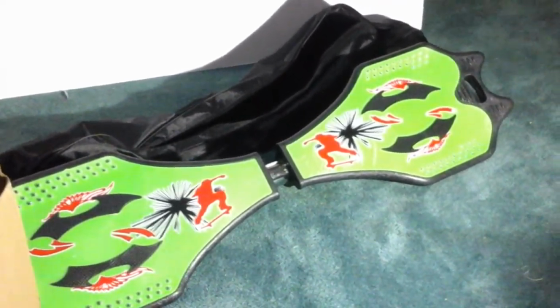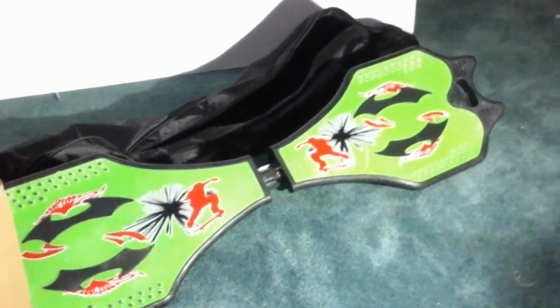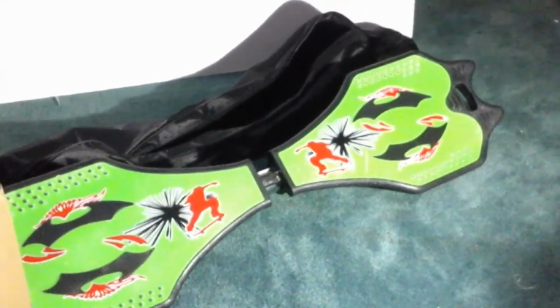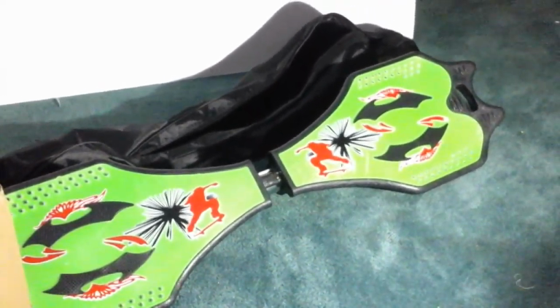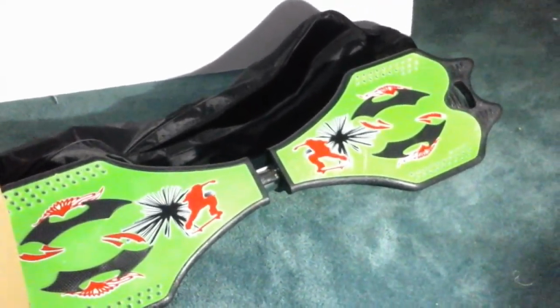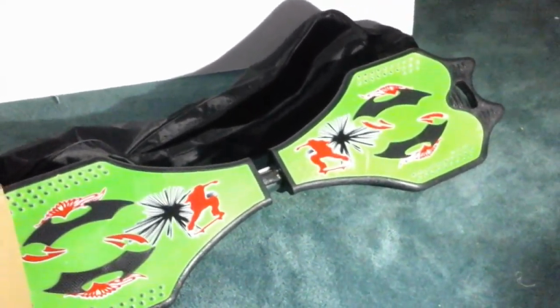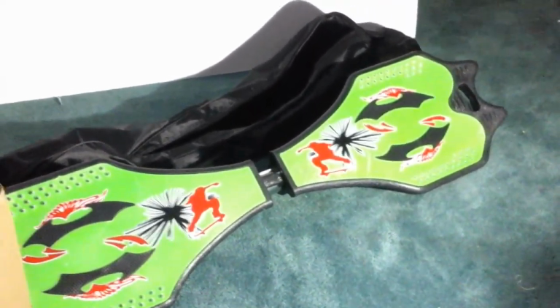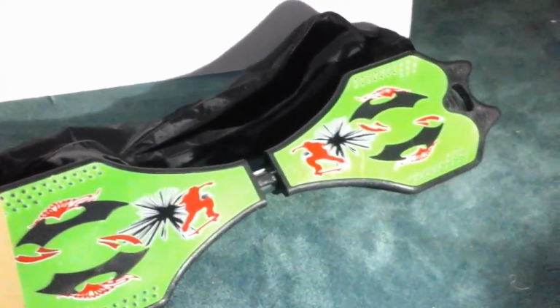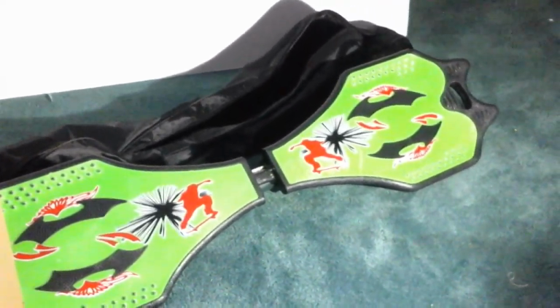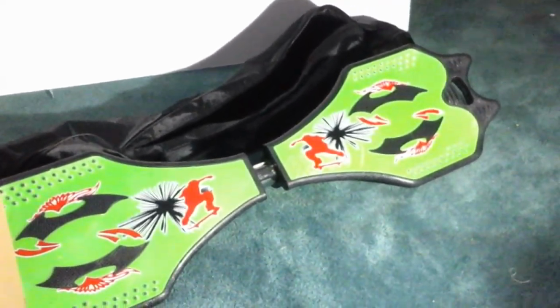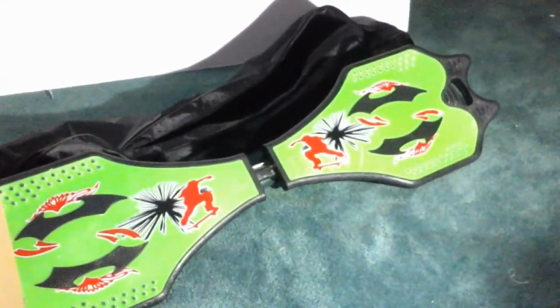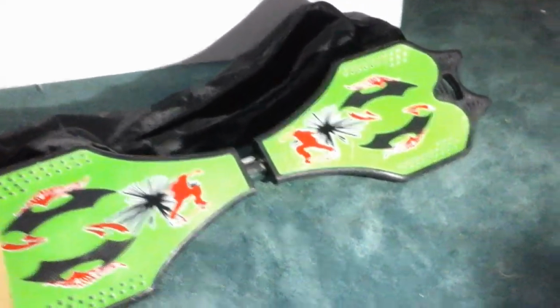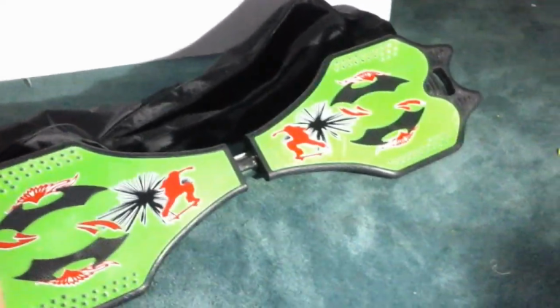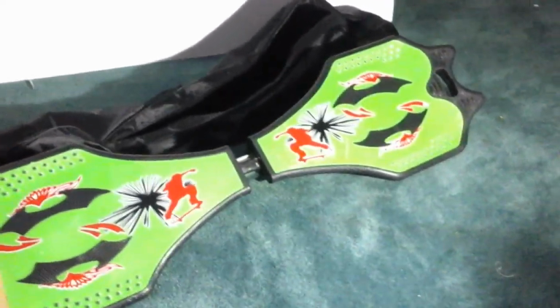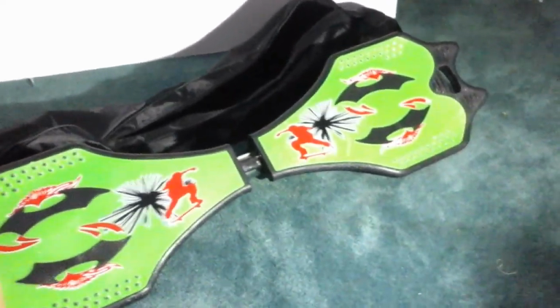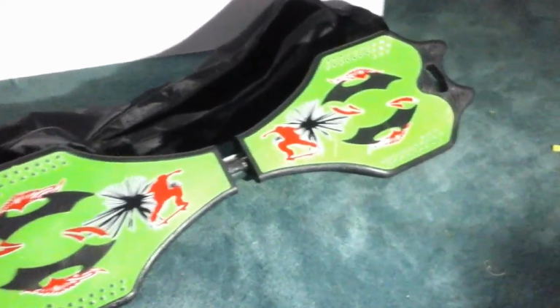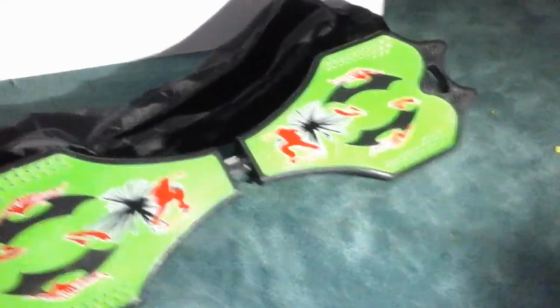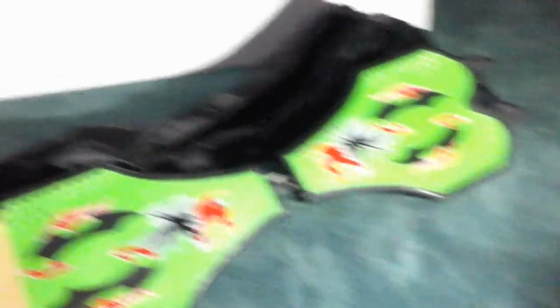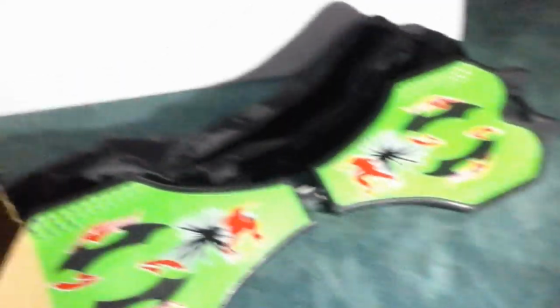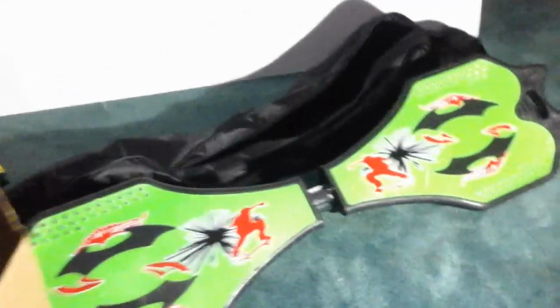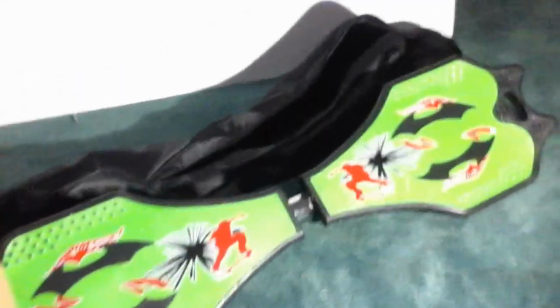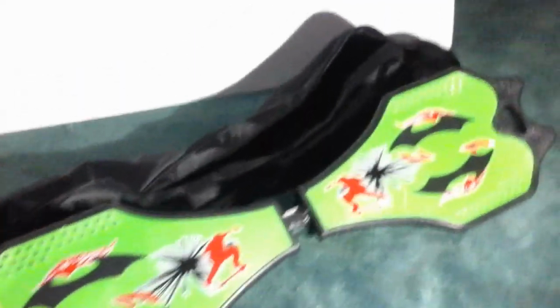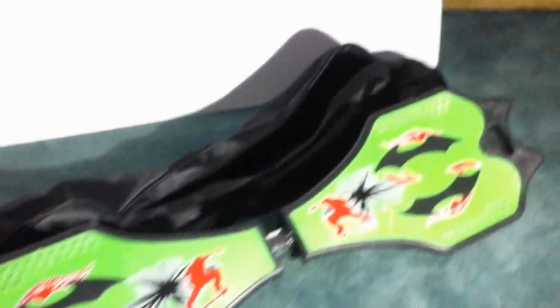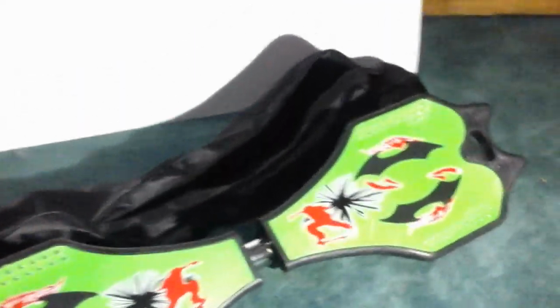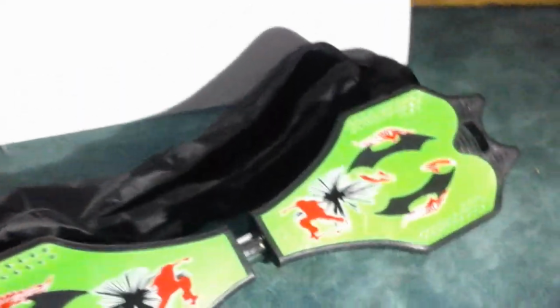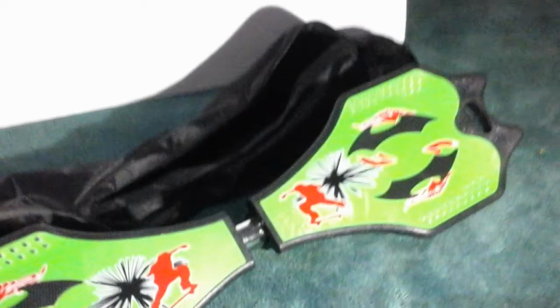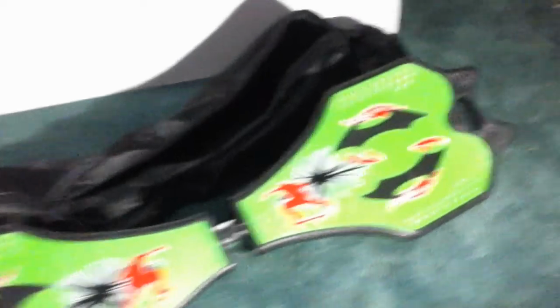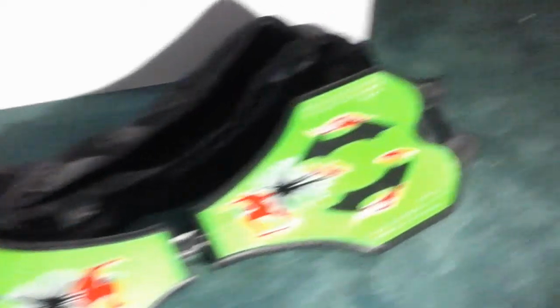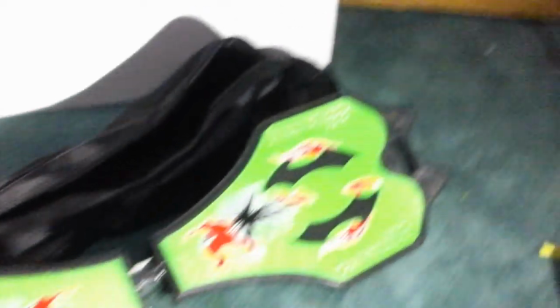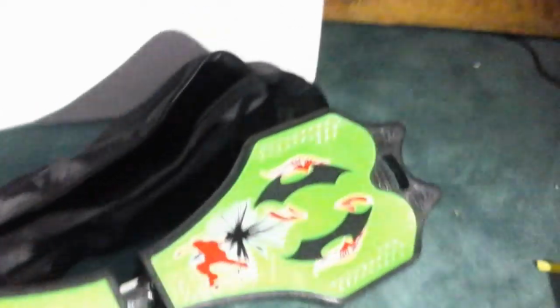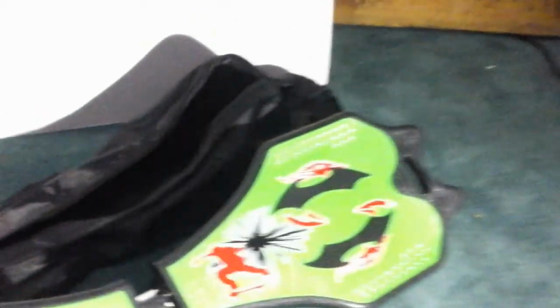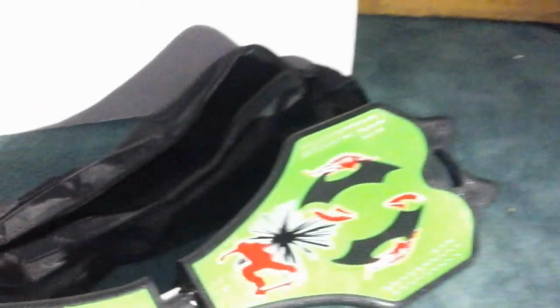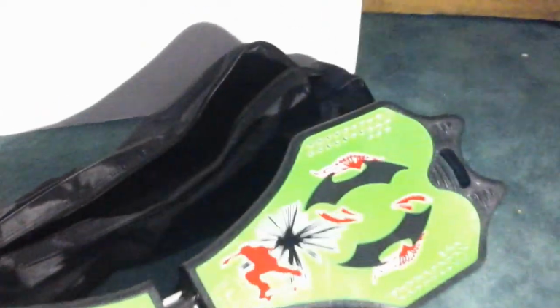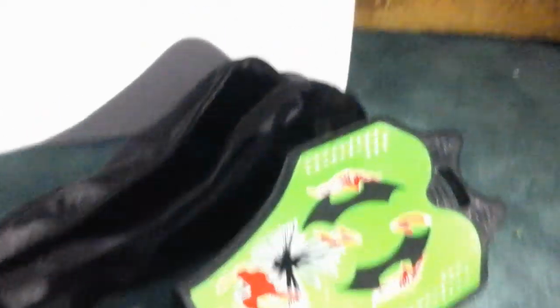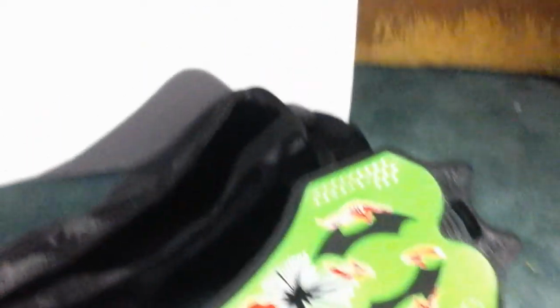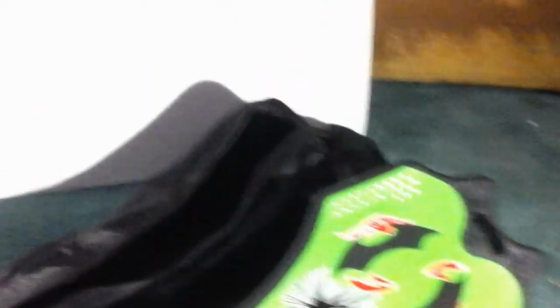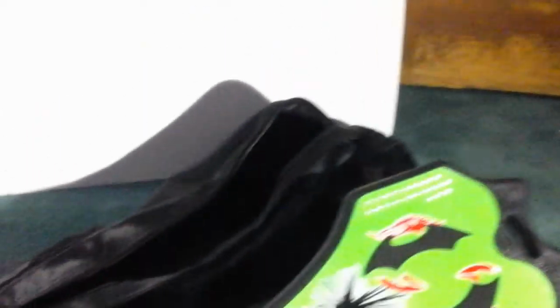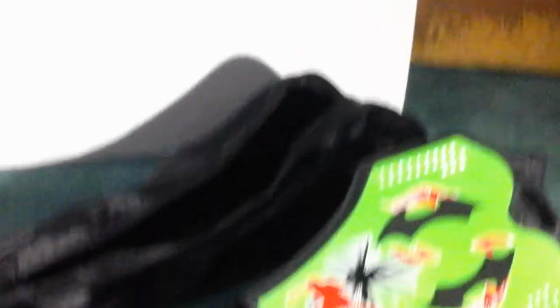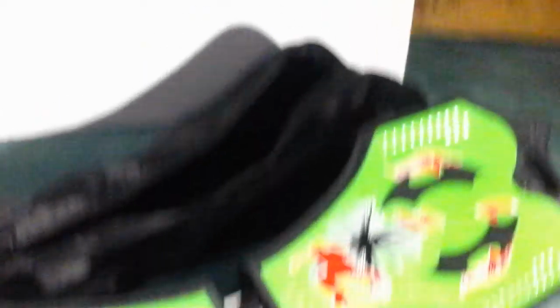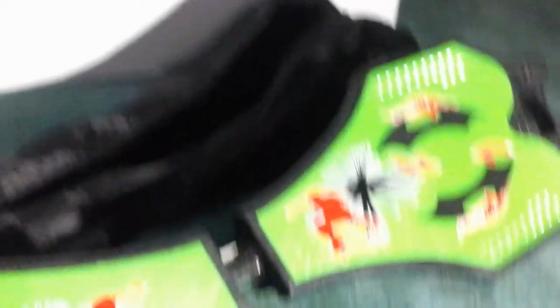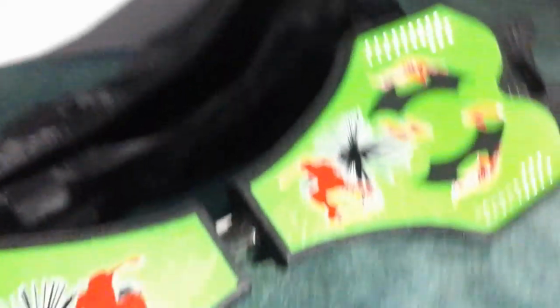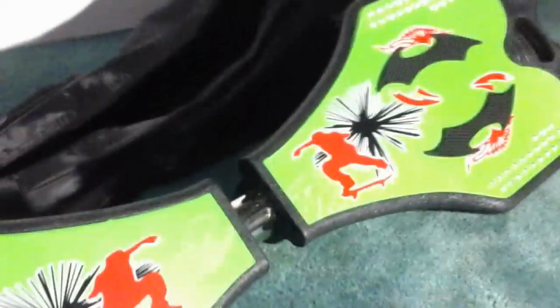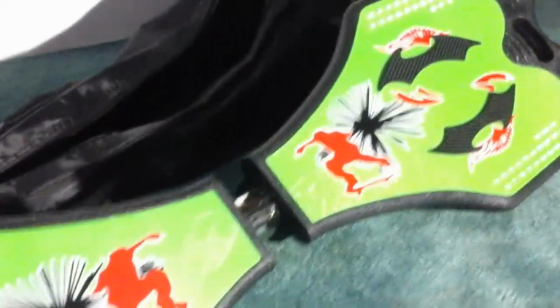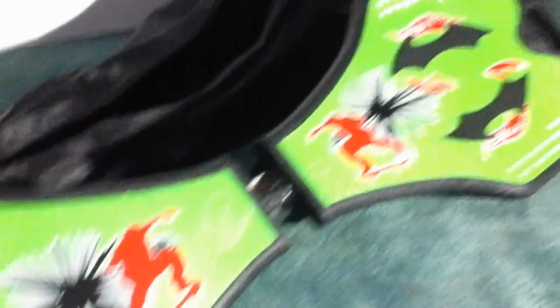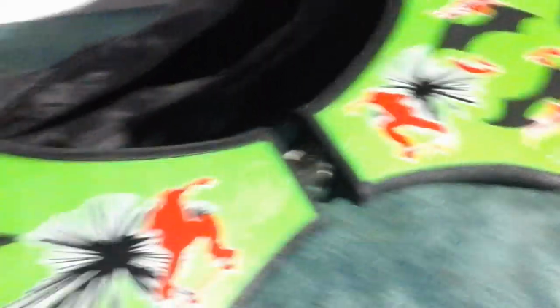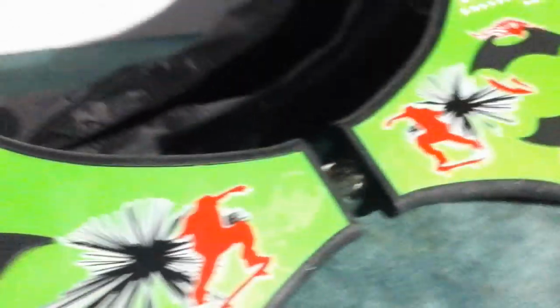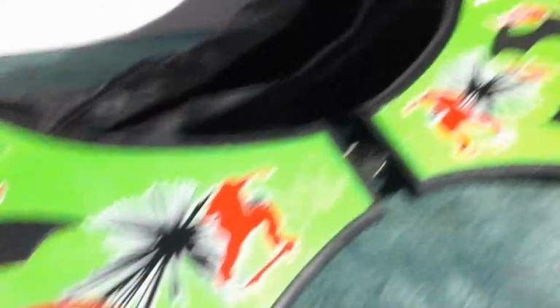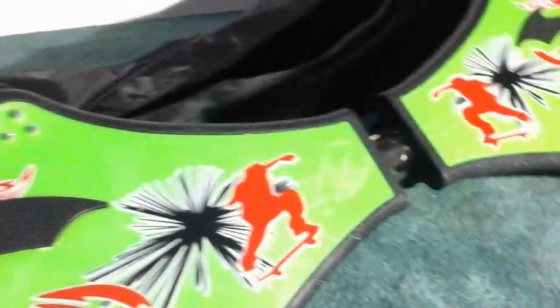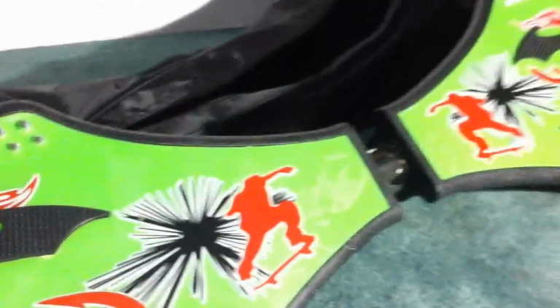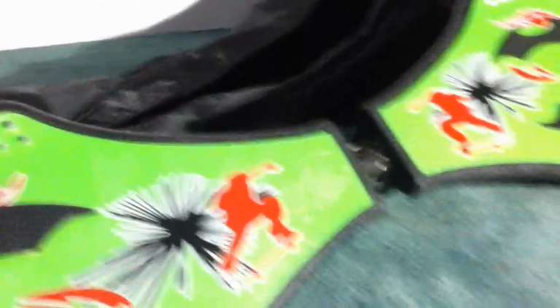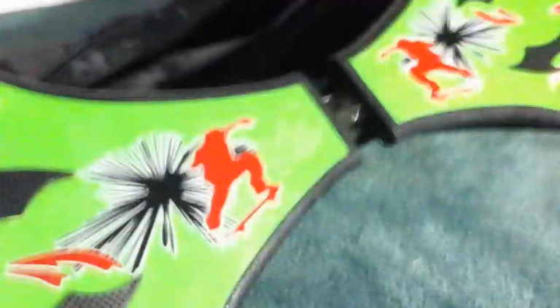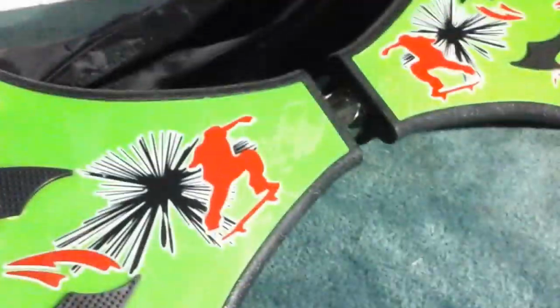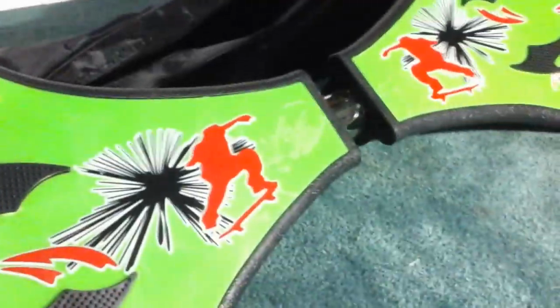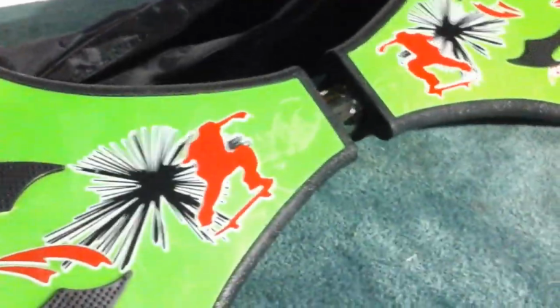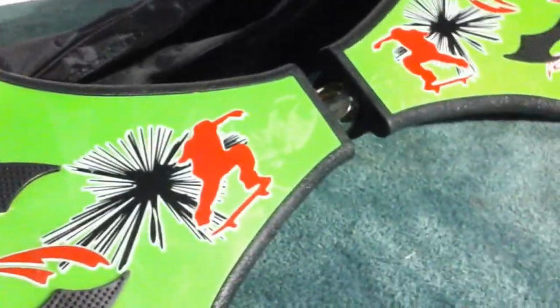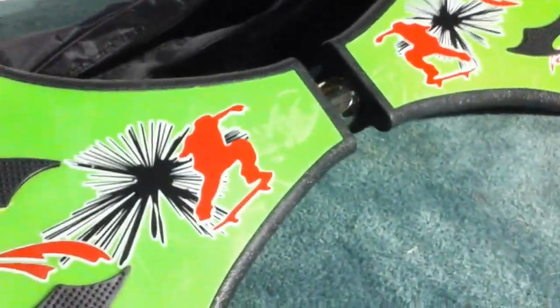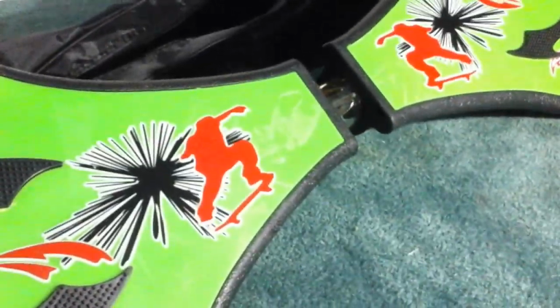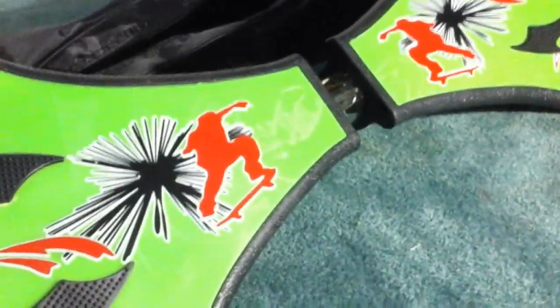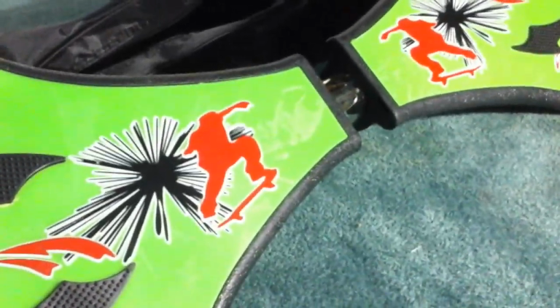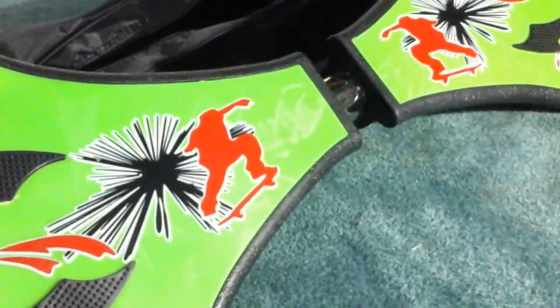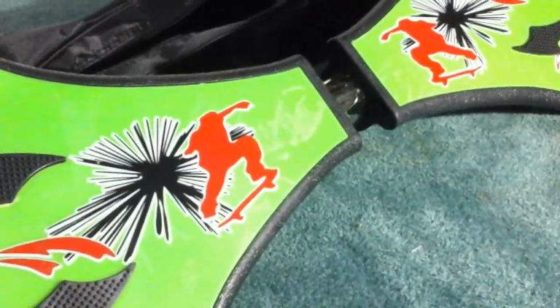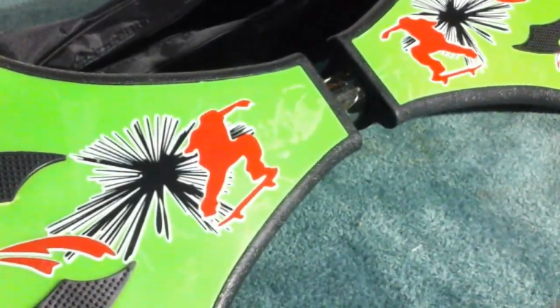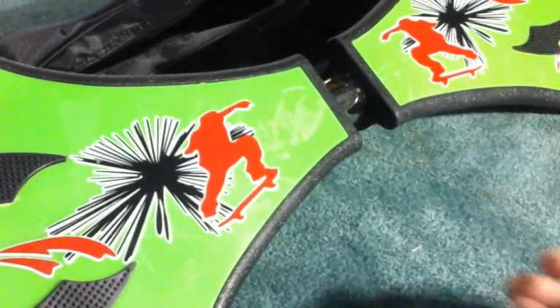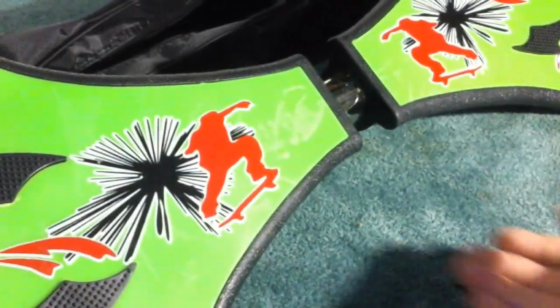This is the board that you get. It's really nice quality — very strong, durable, and heavy duty.